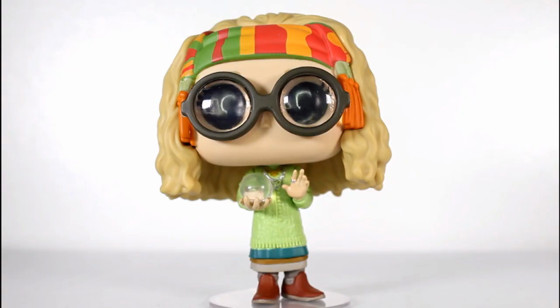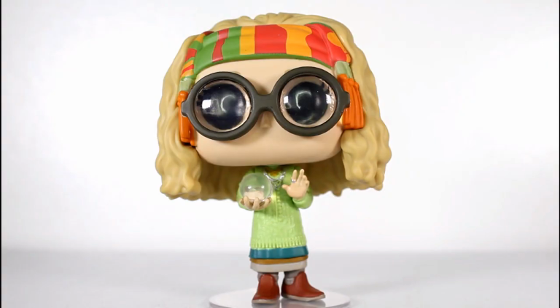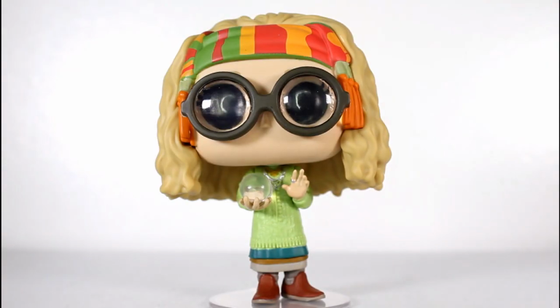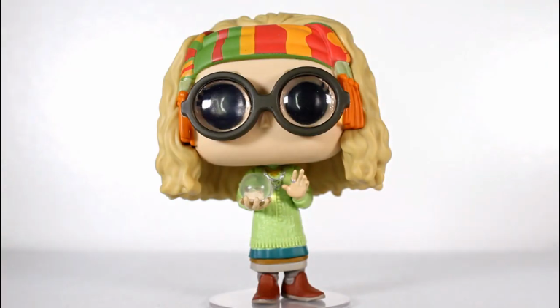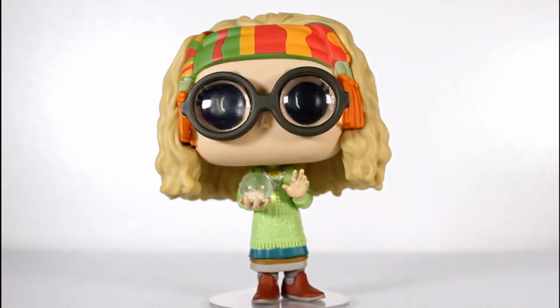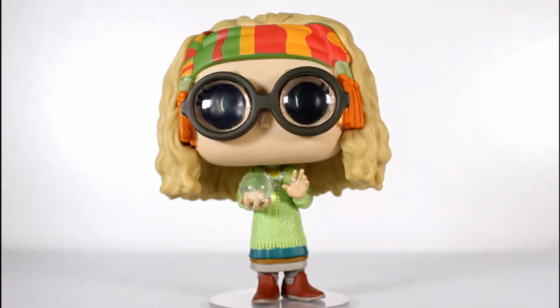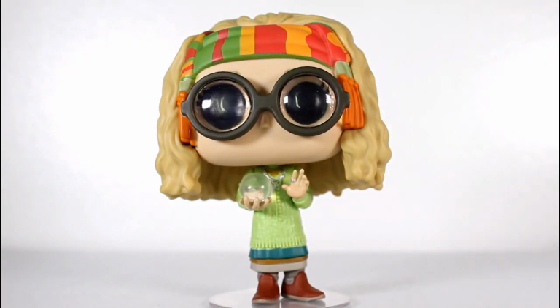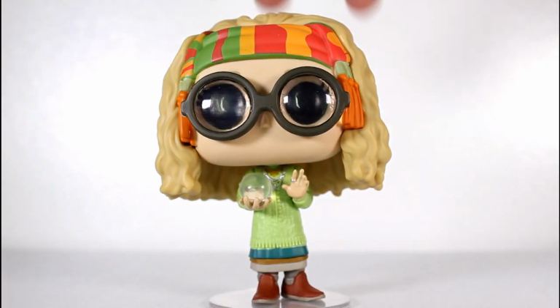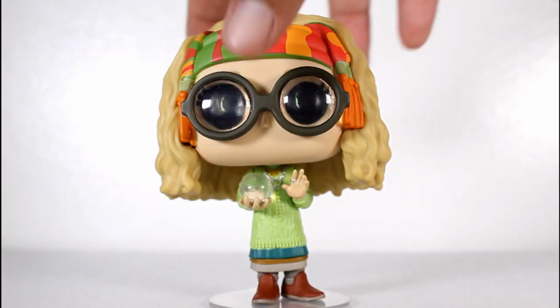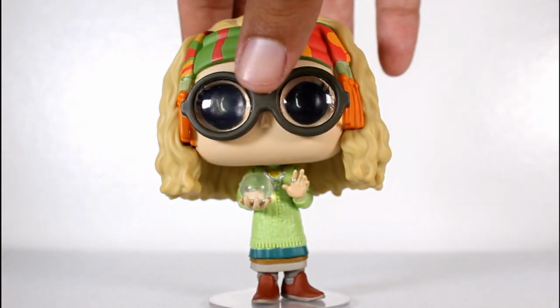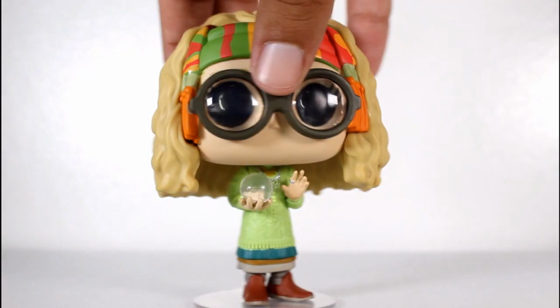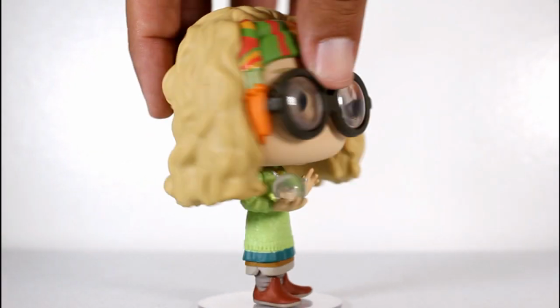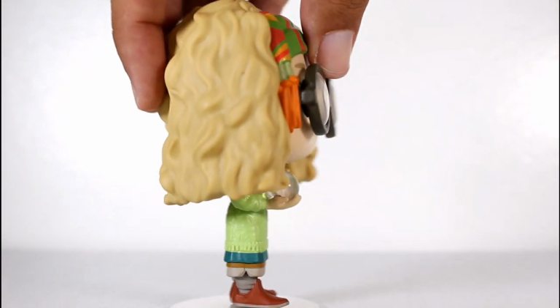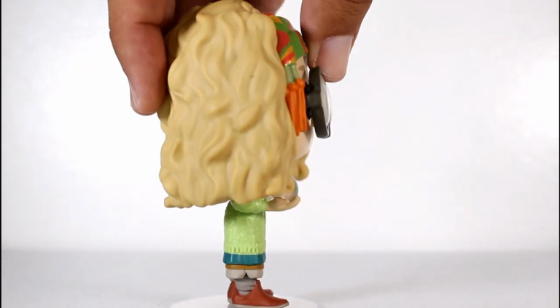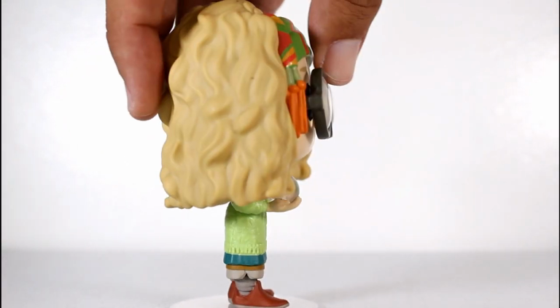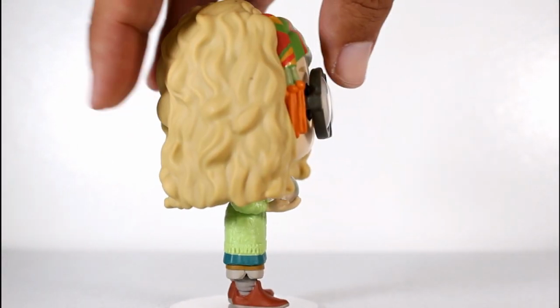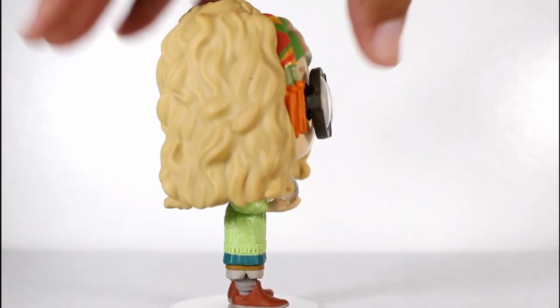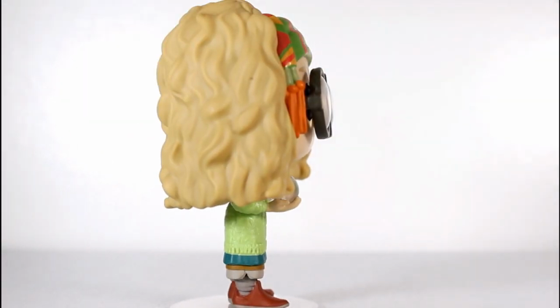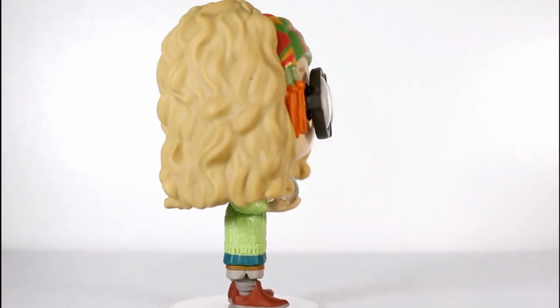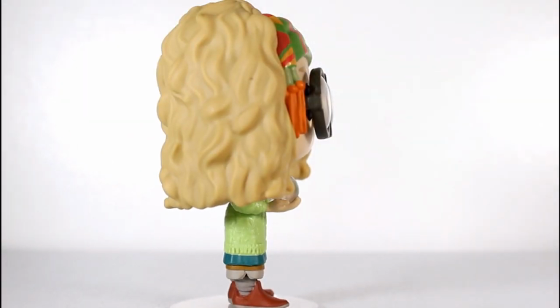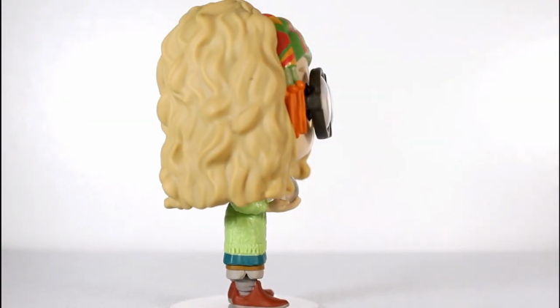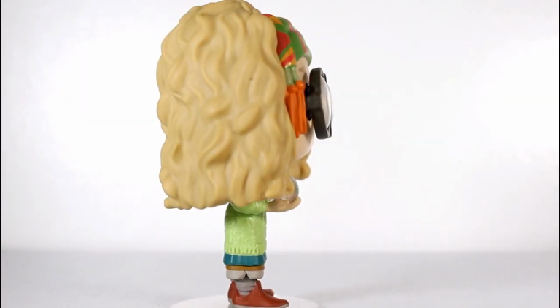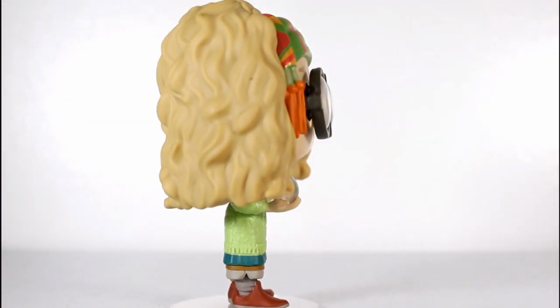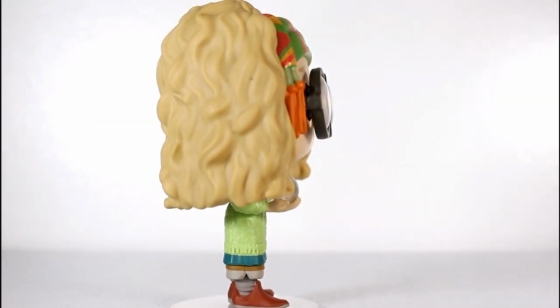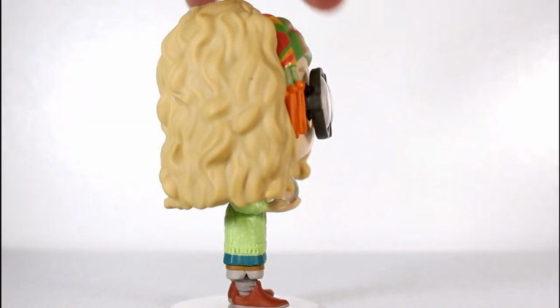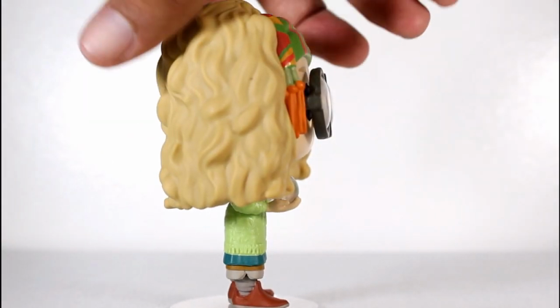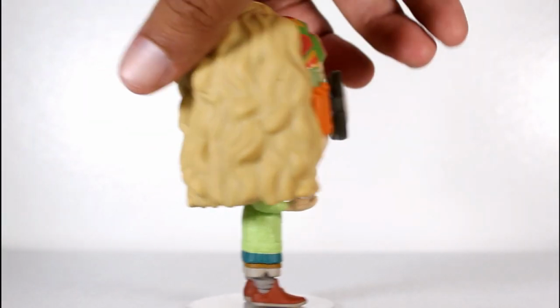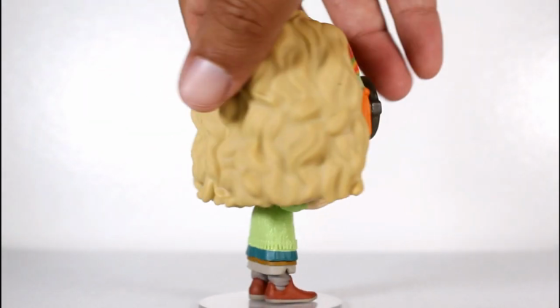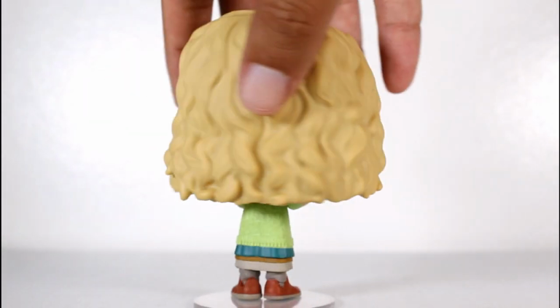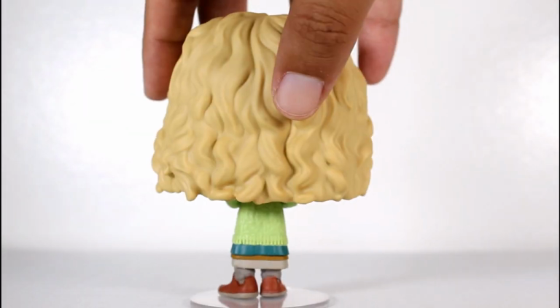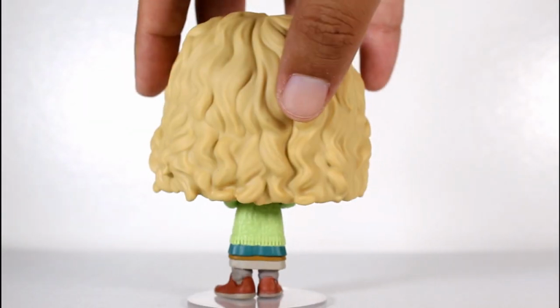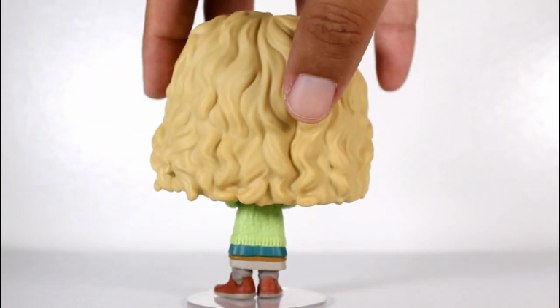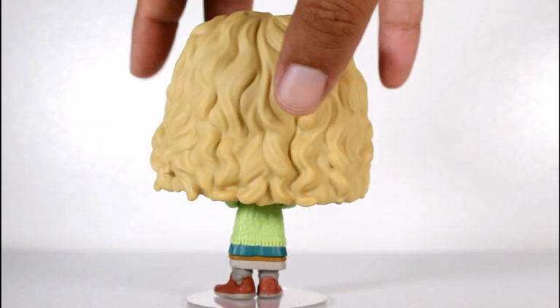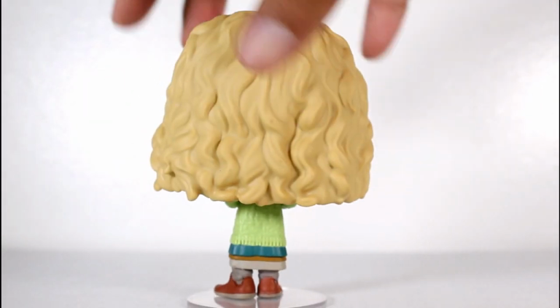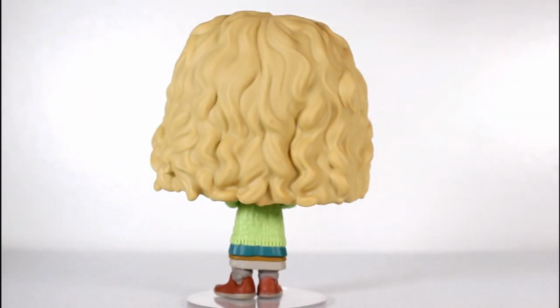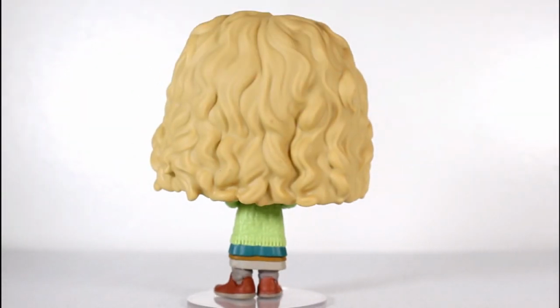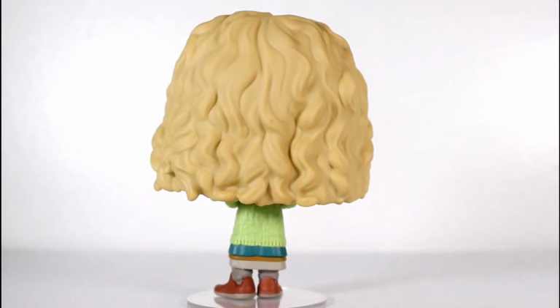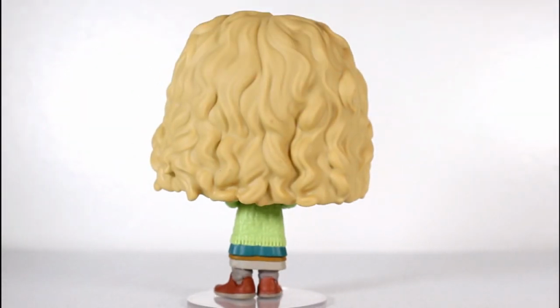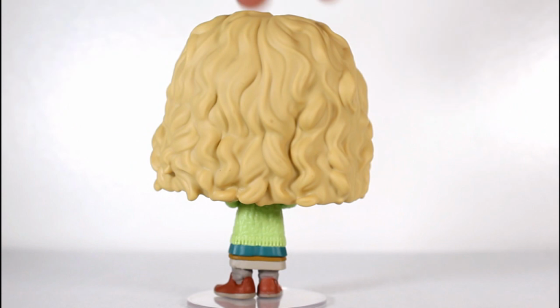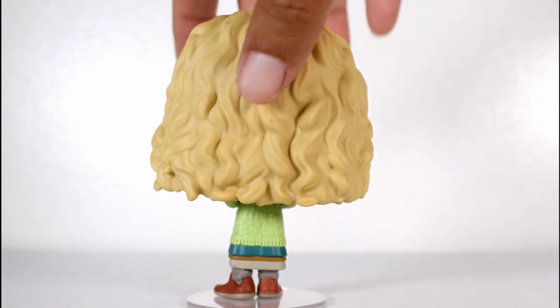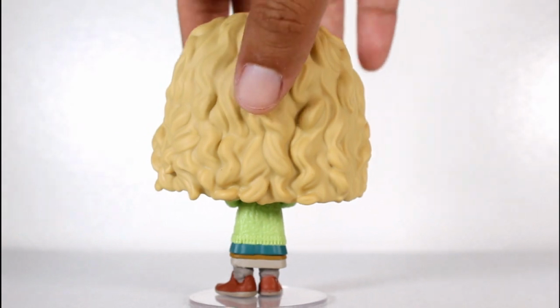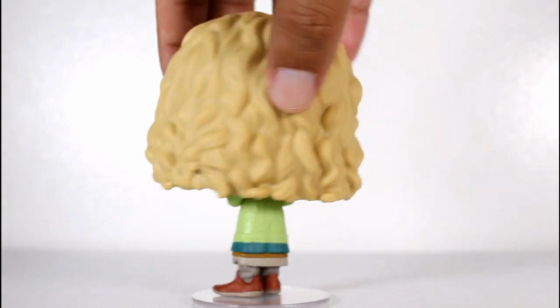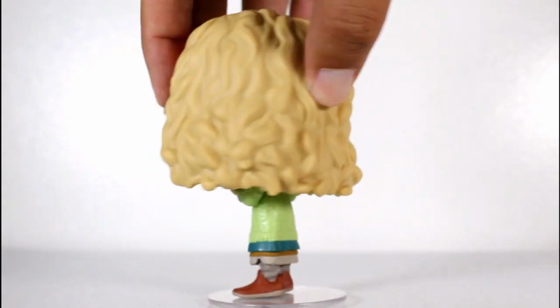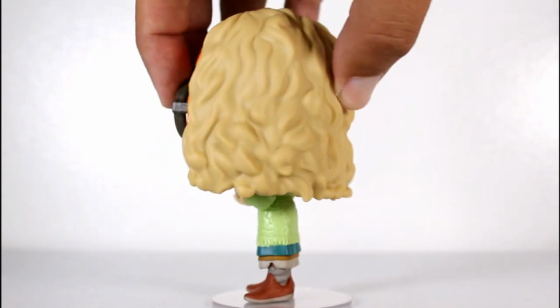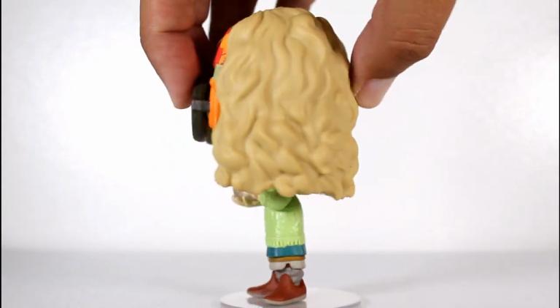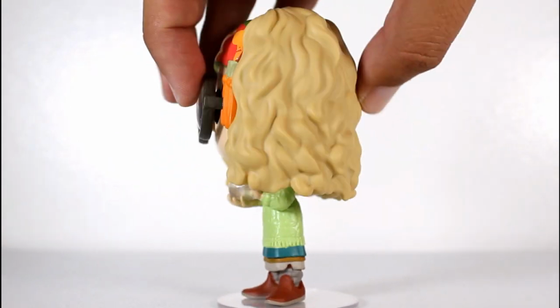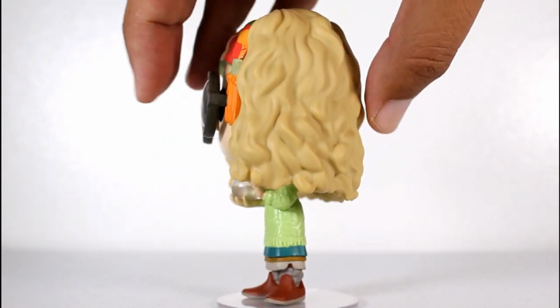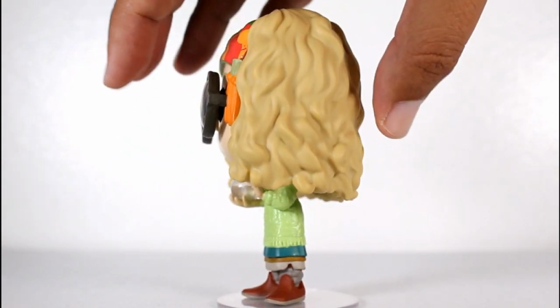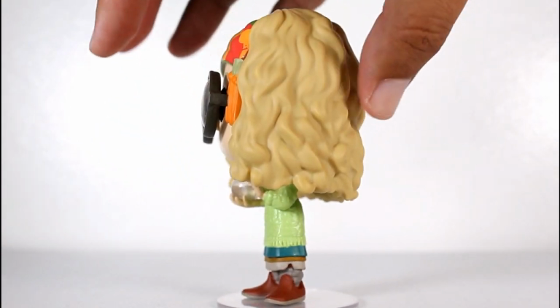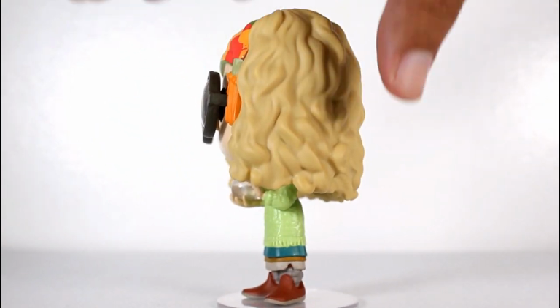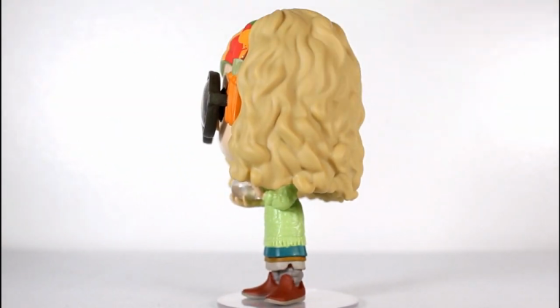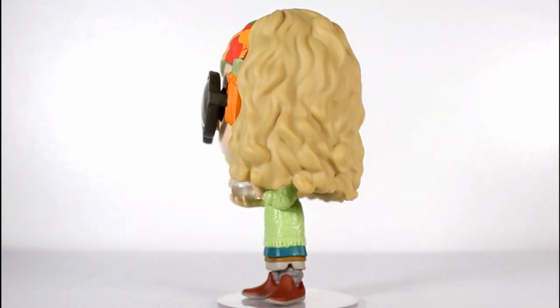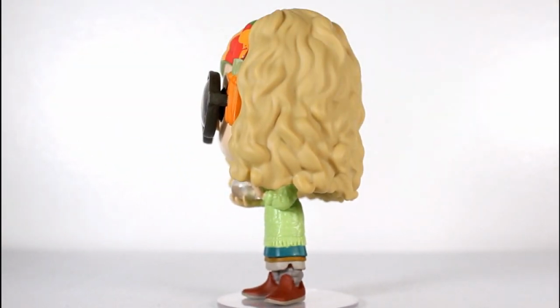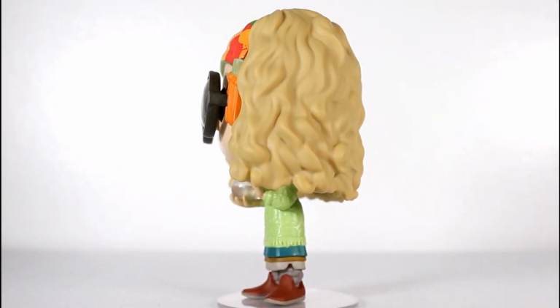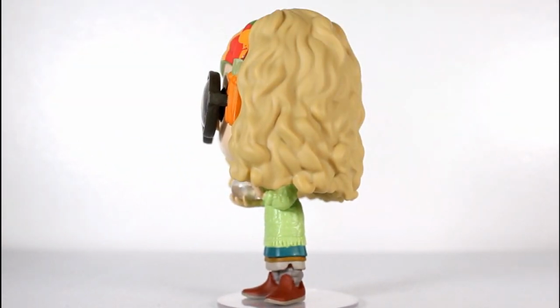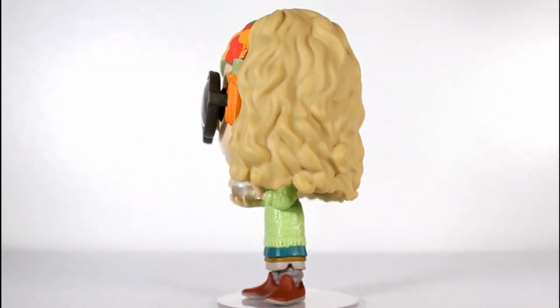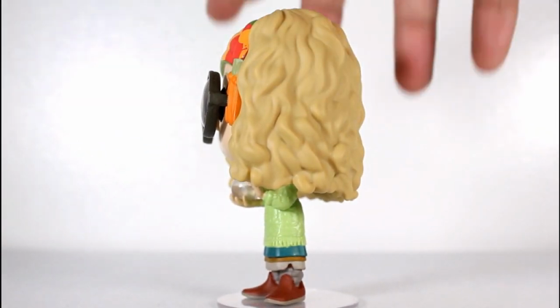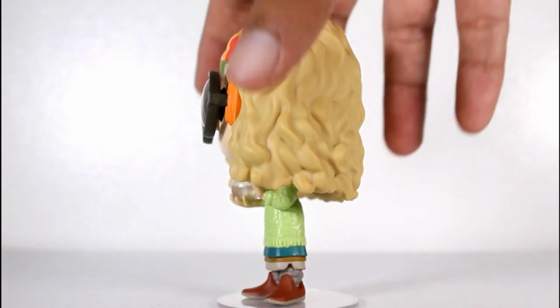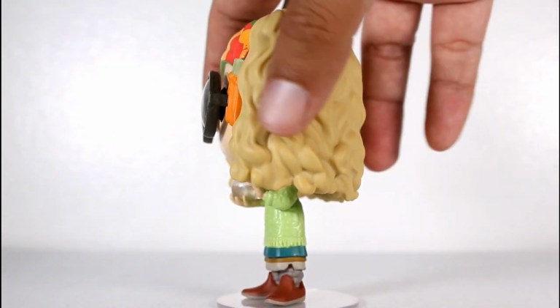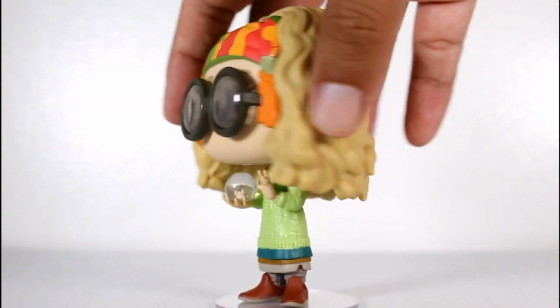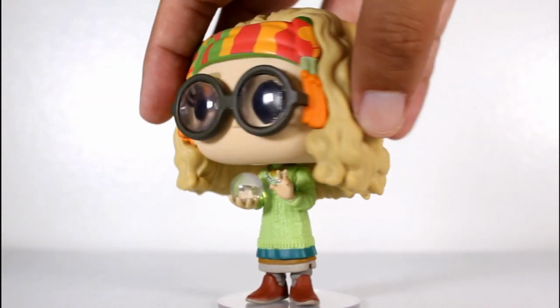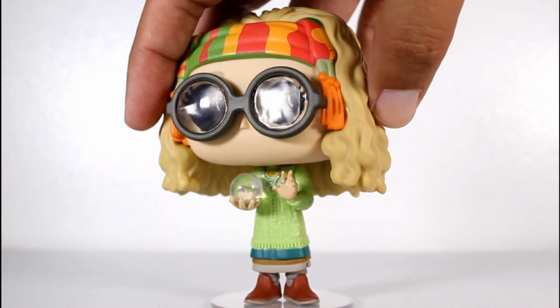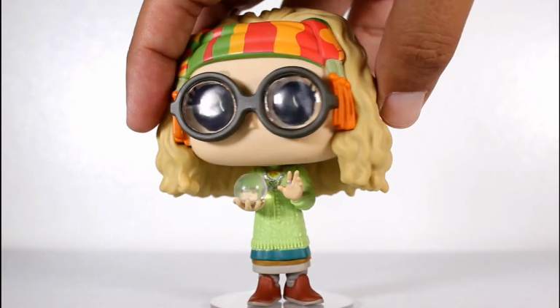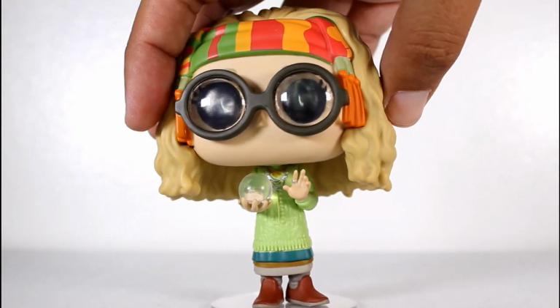In my opinion, this pop has been long overdue, so I am super stoked that we finally have a pop of Professor Trelawney.